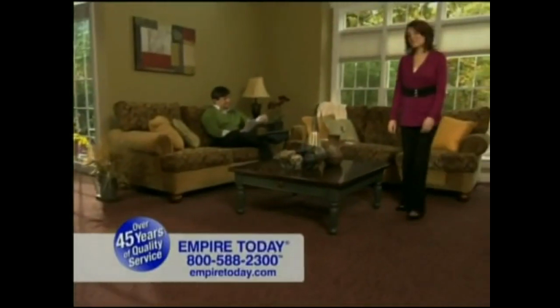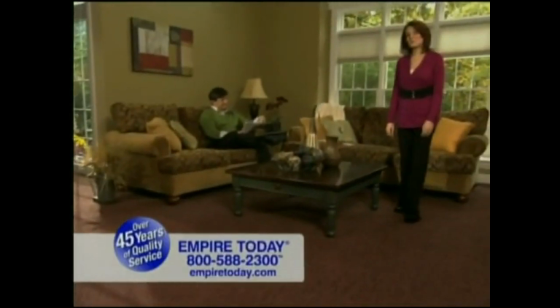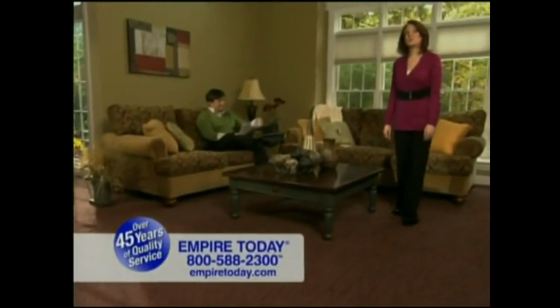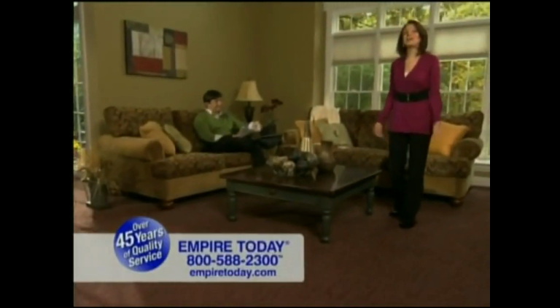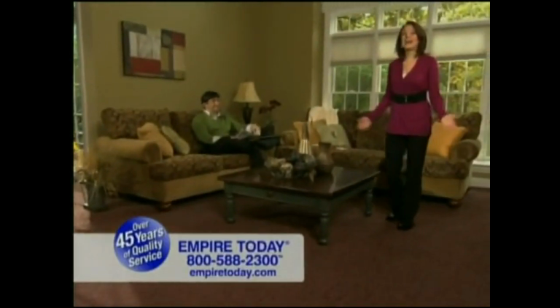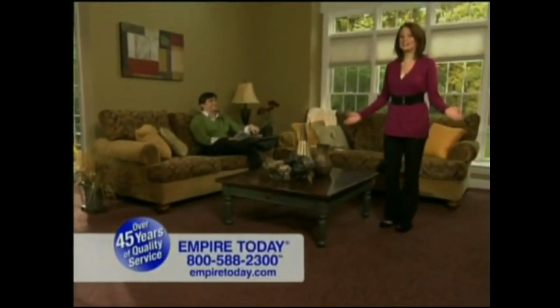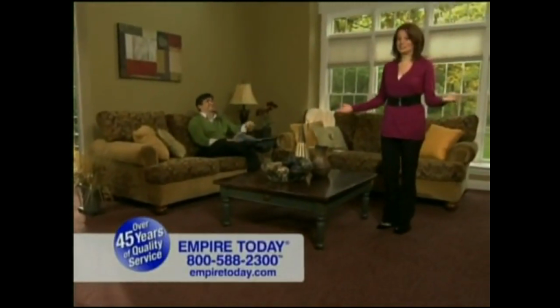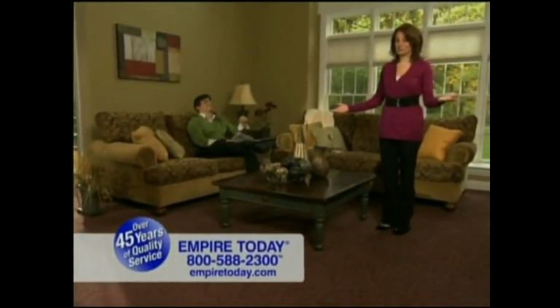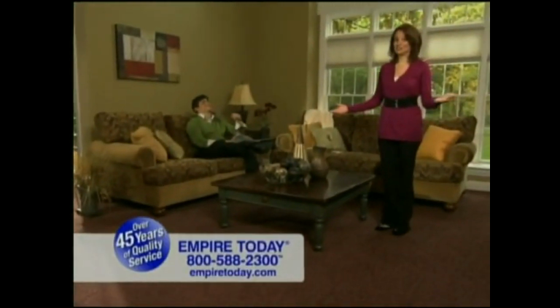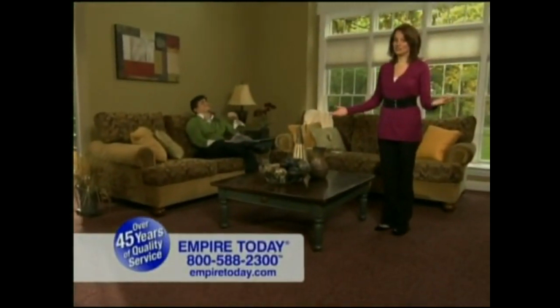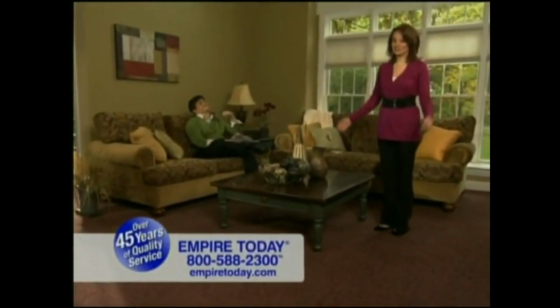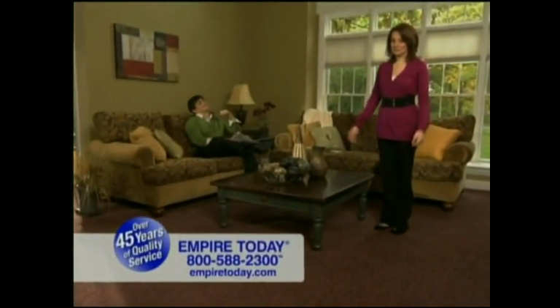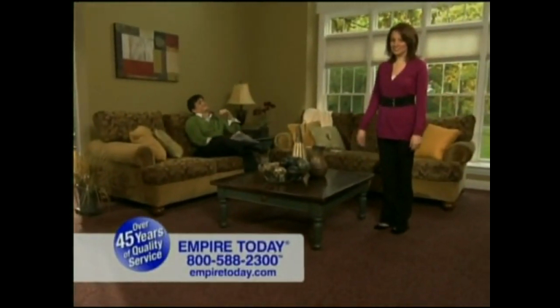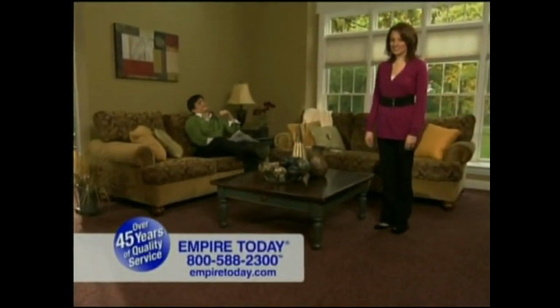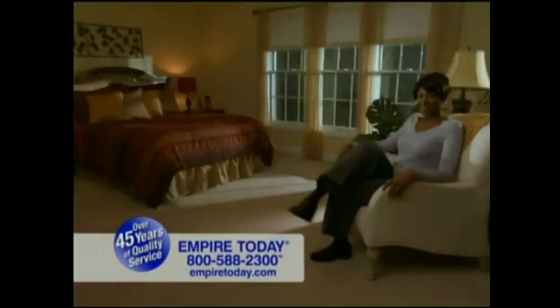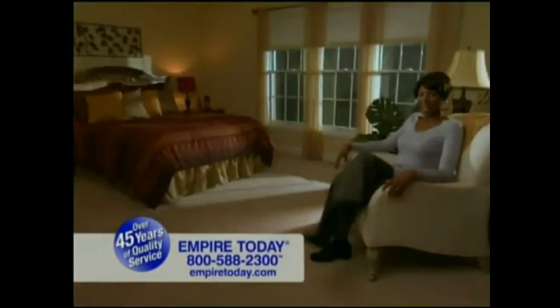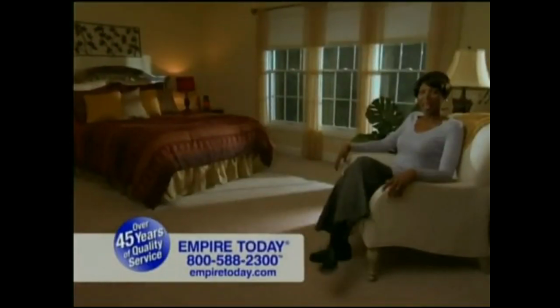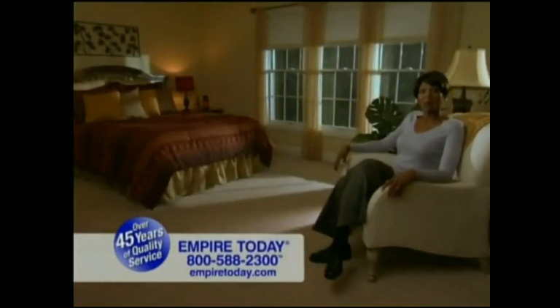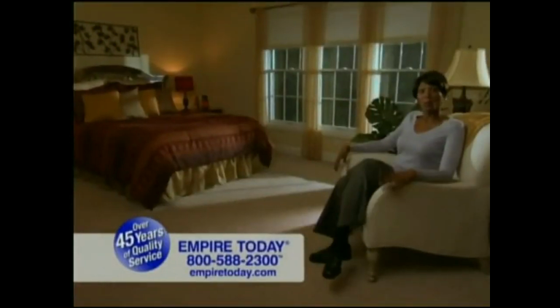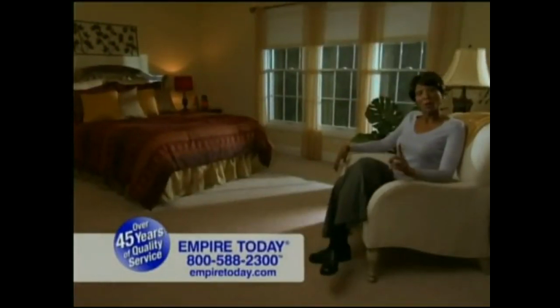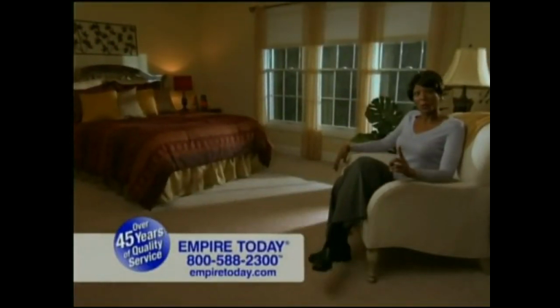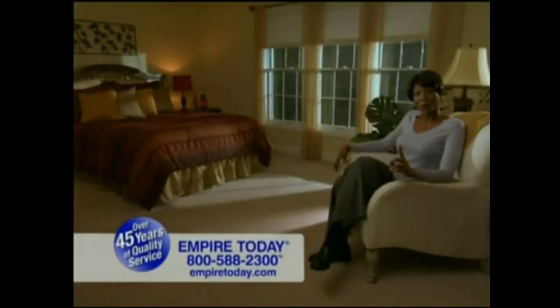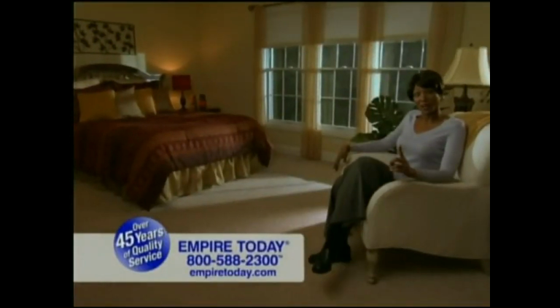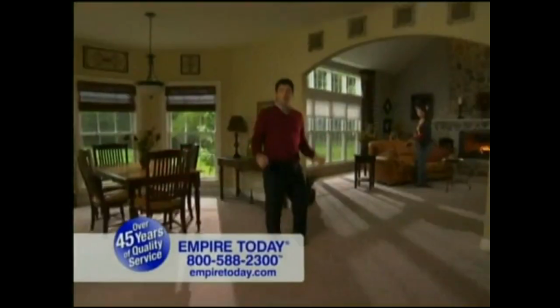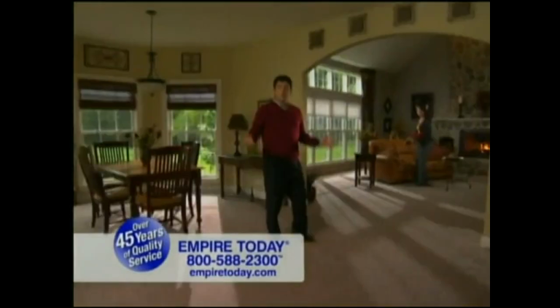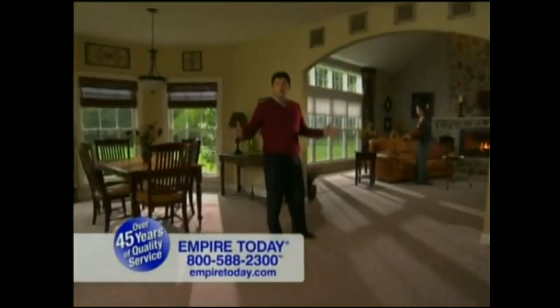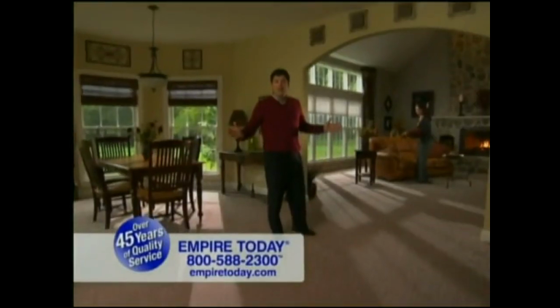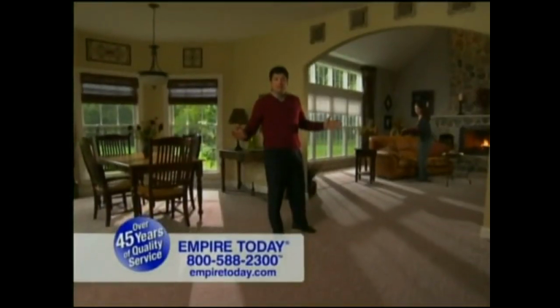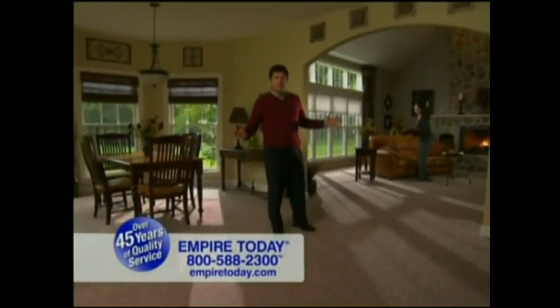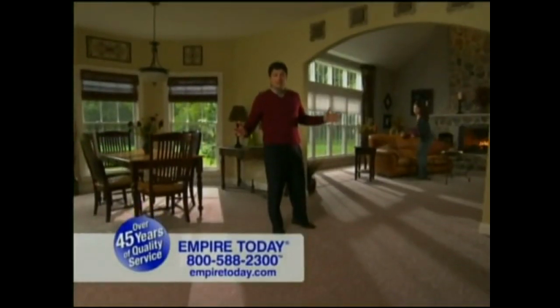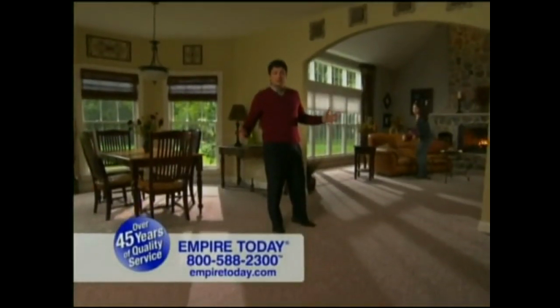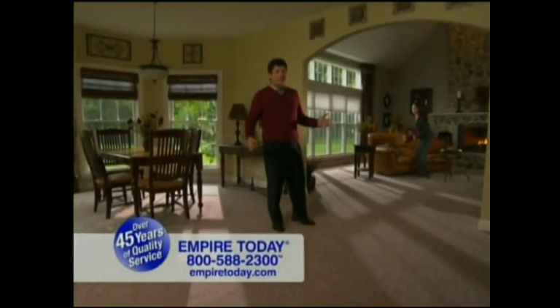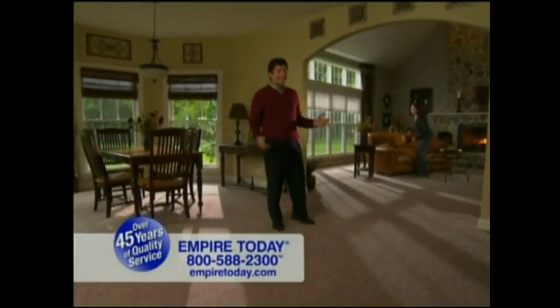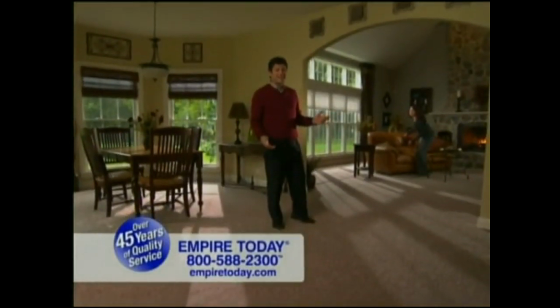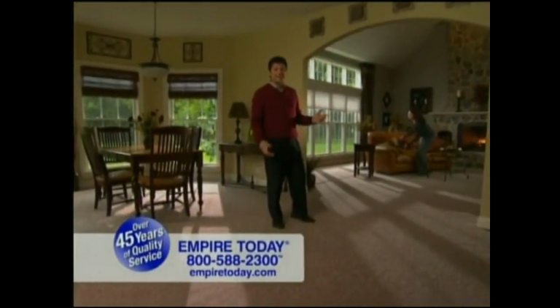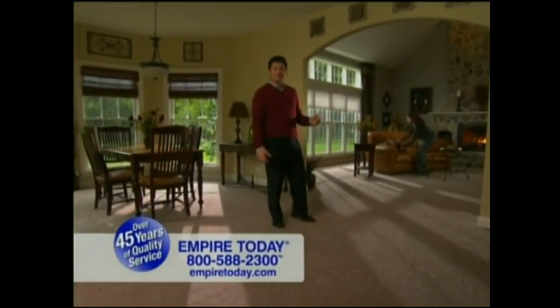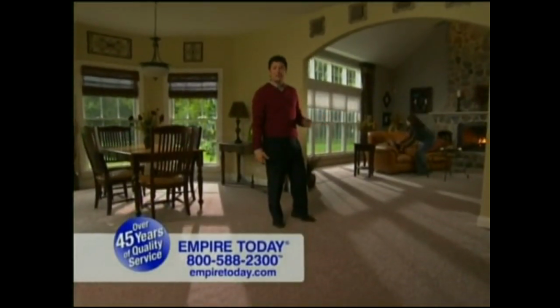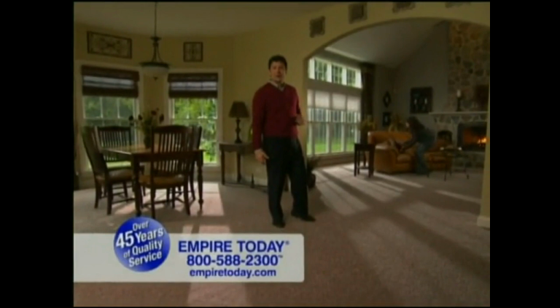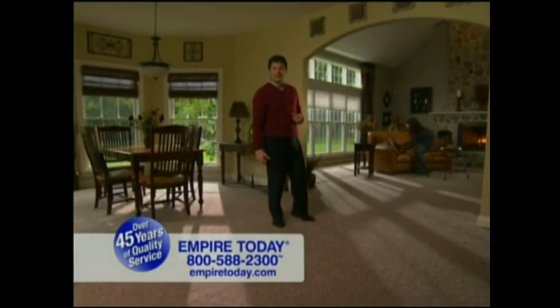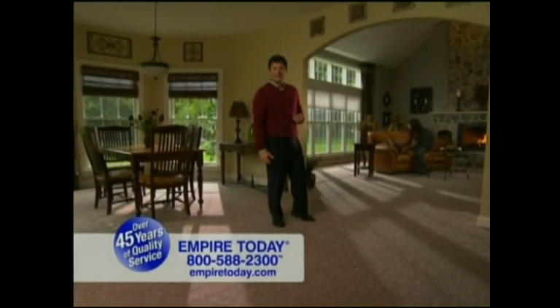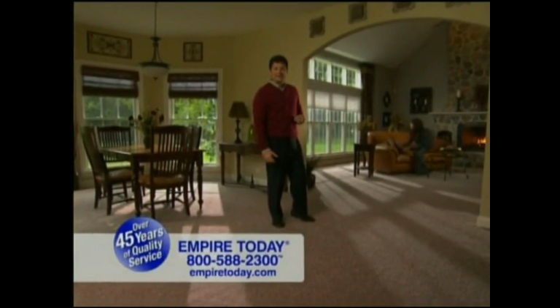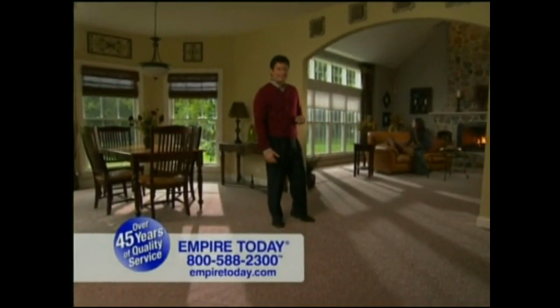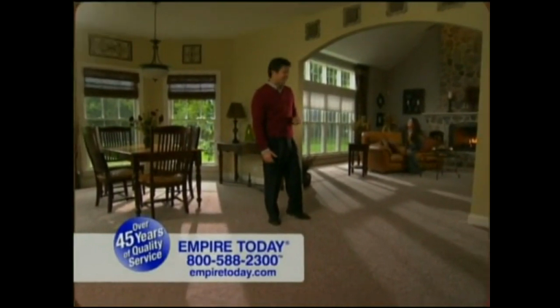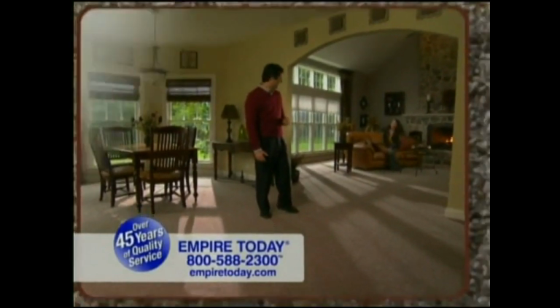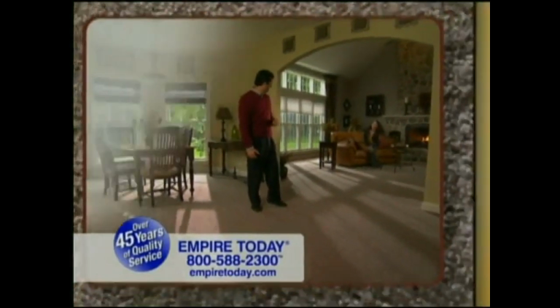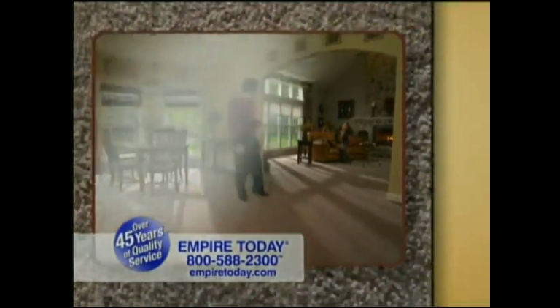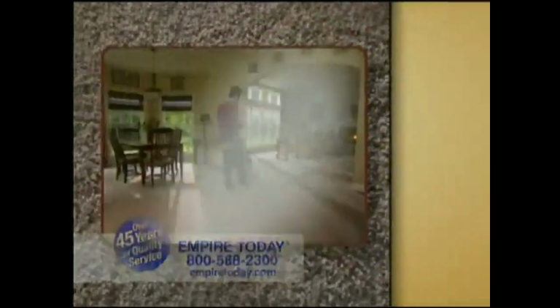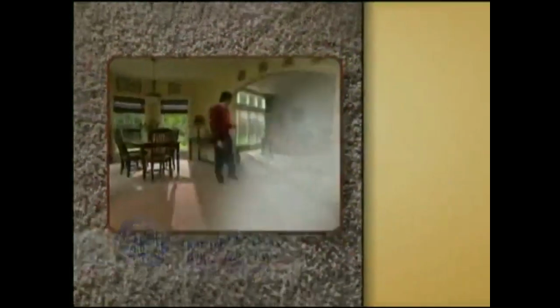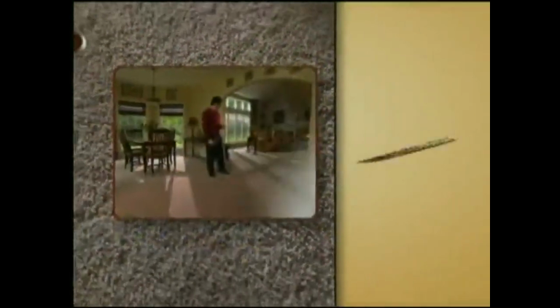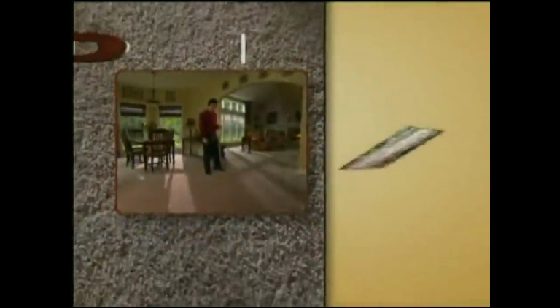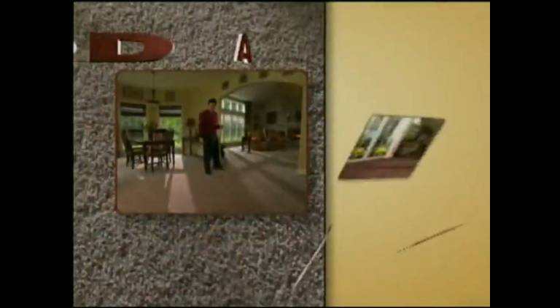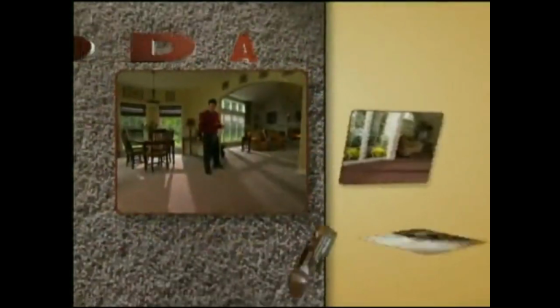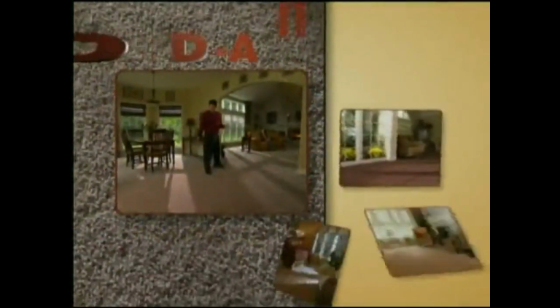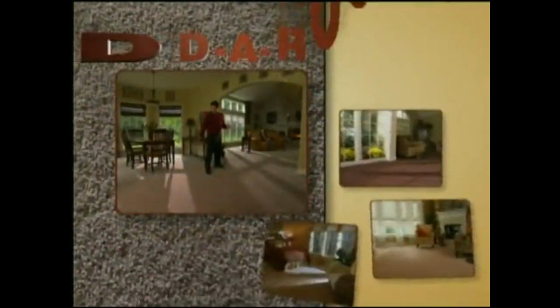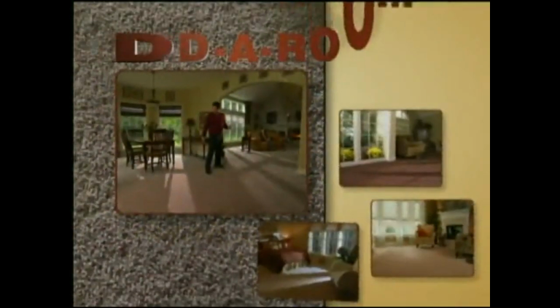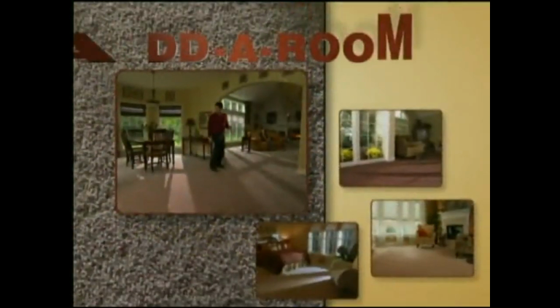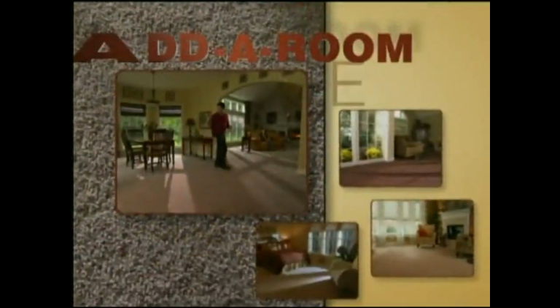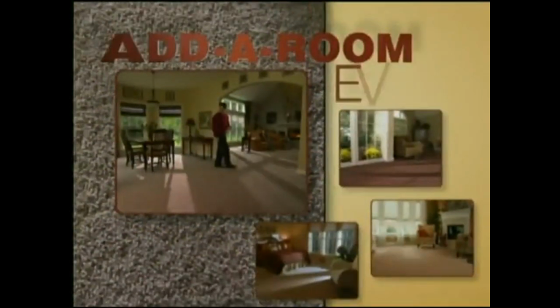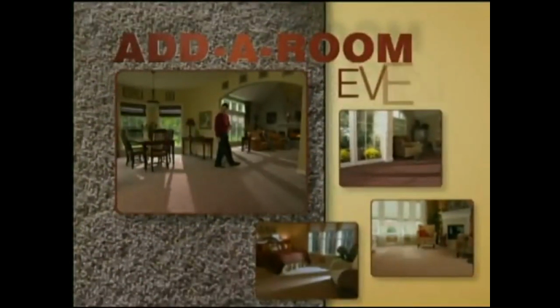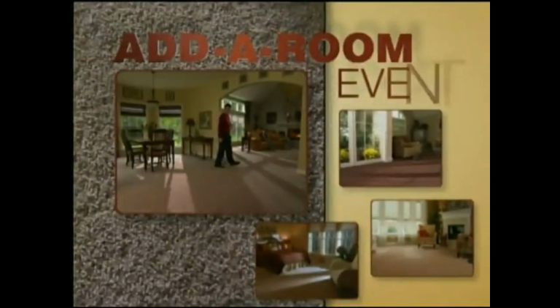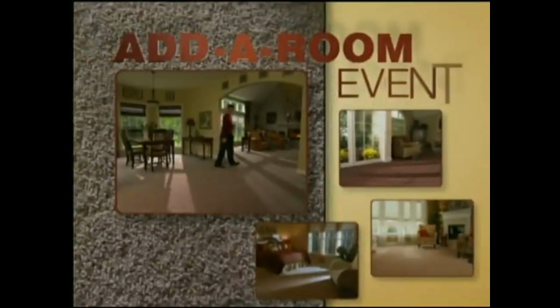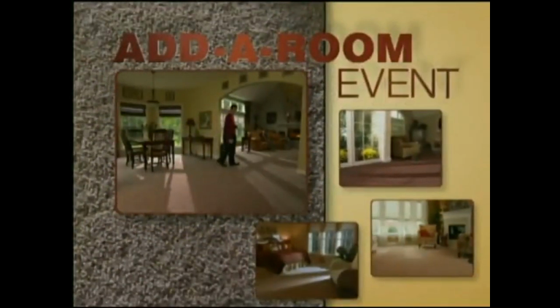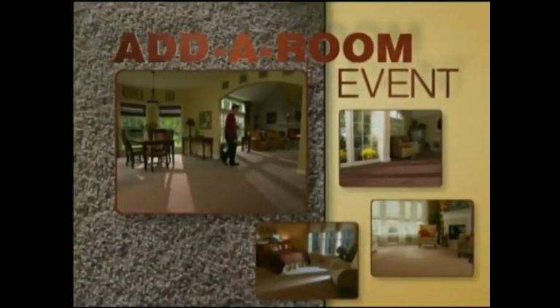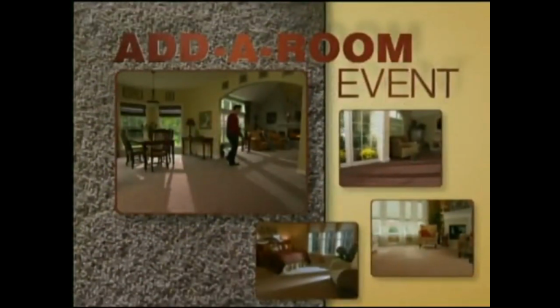We added three rooms. I did one more. We added two and they look great. It's Empire's amazing Add-A-Room event.